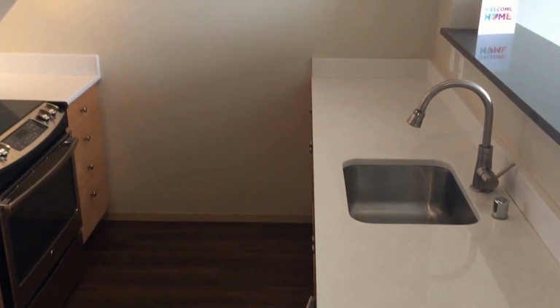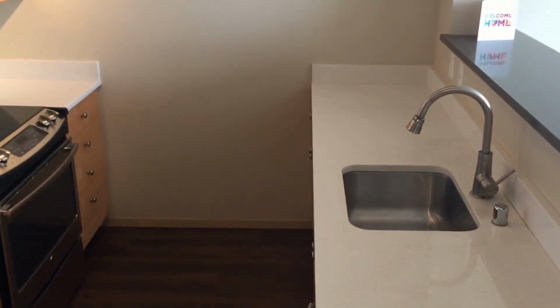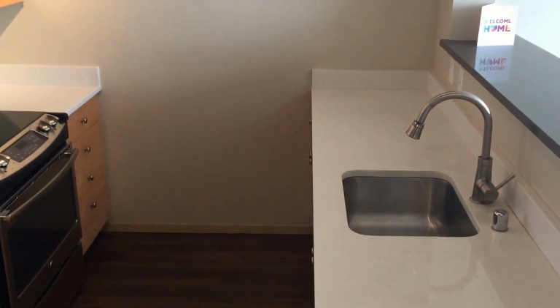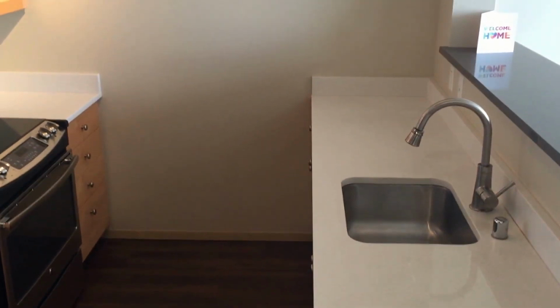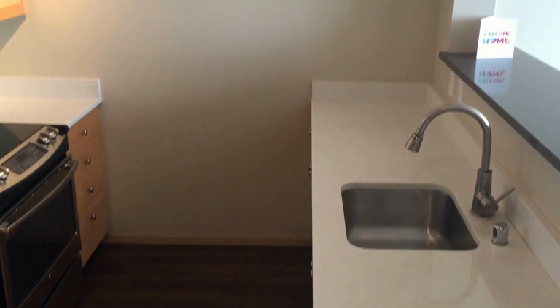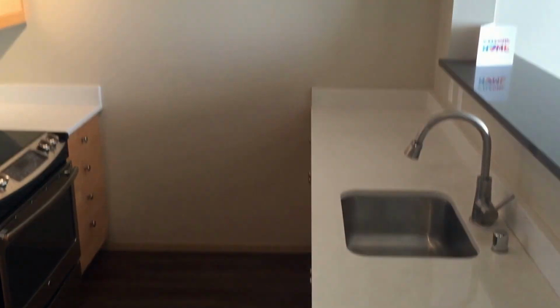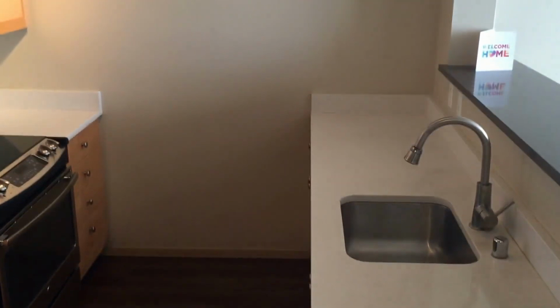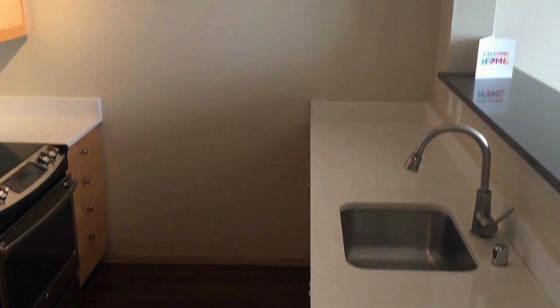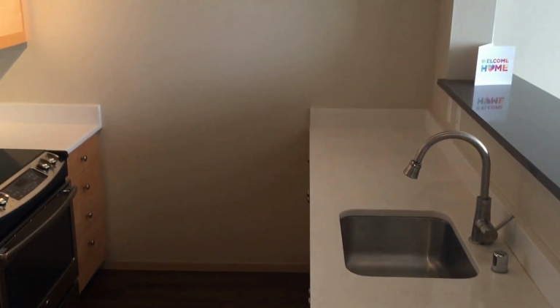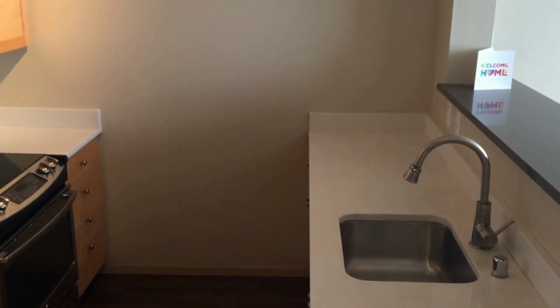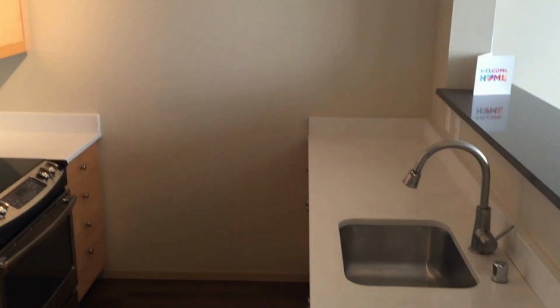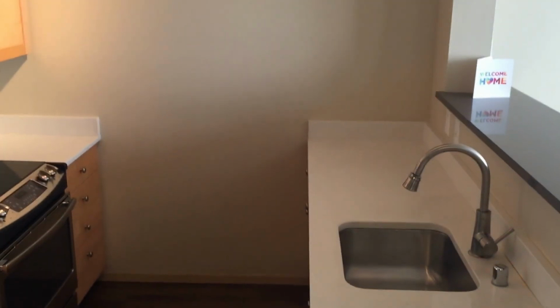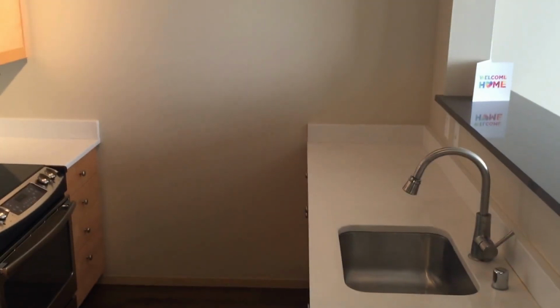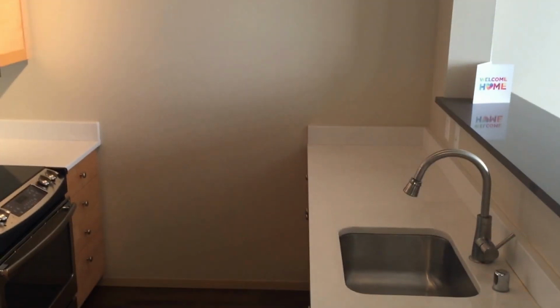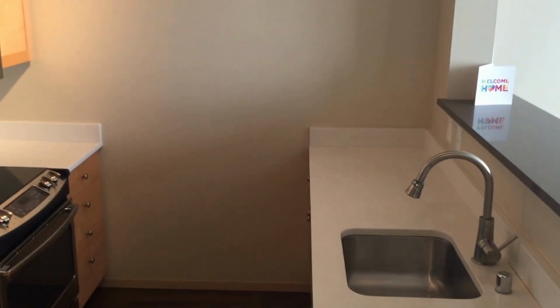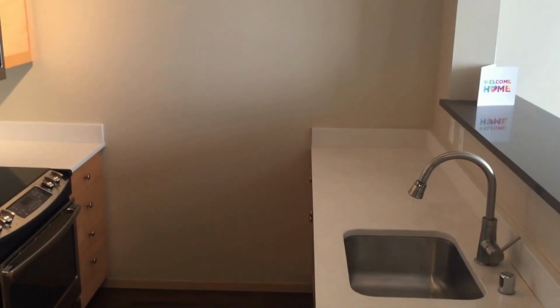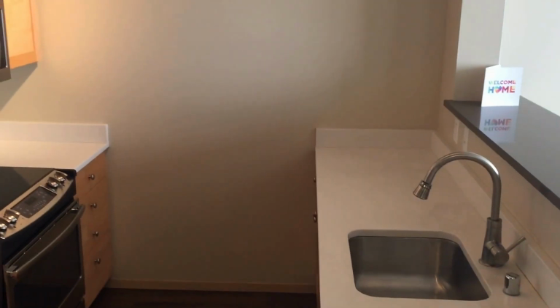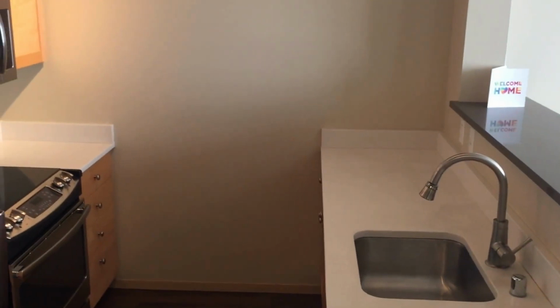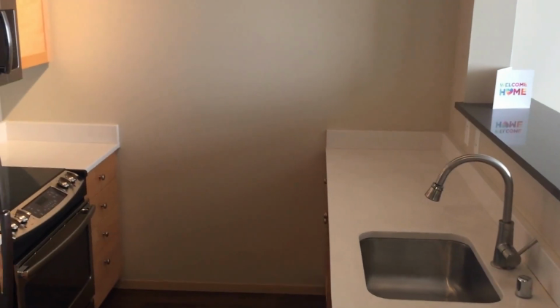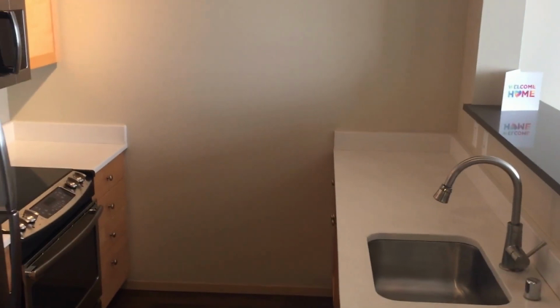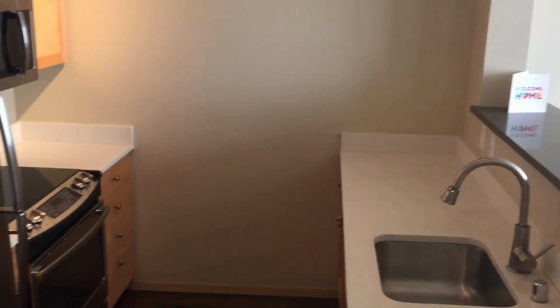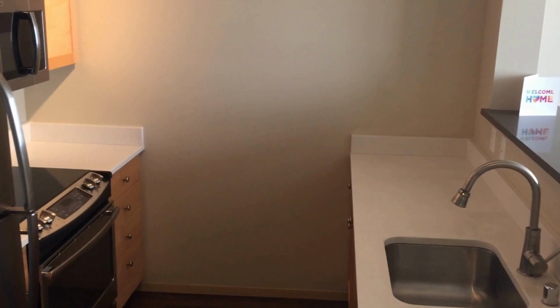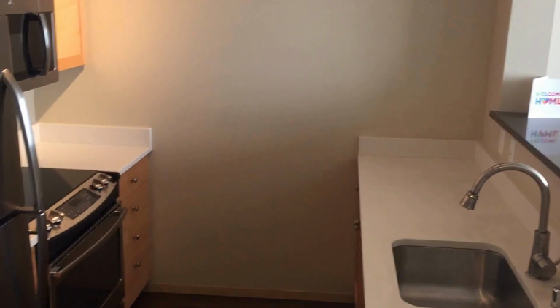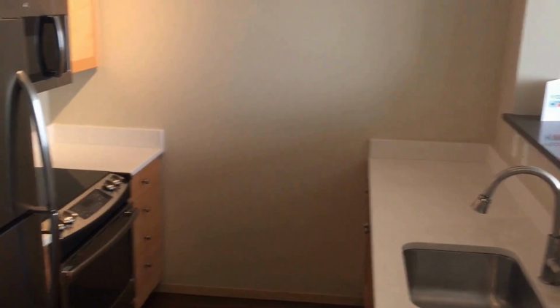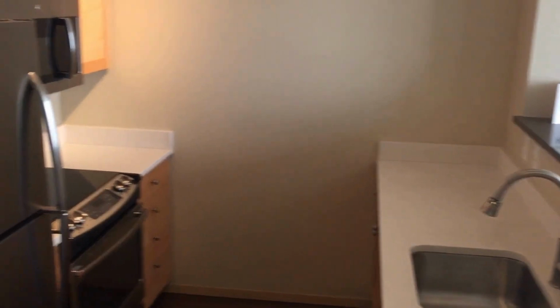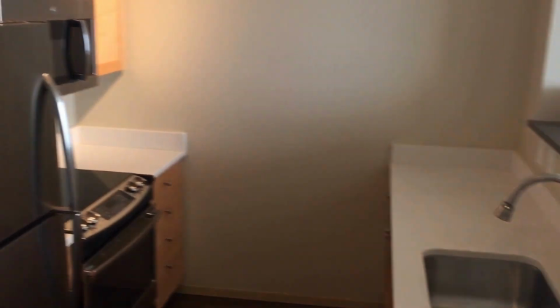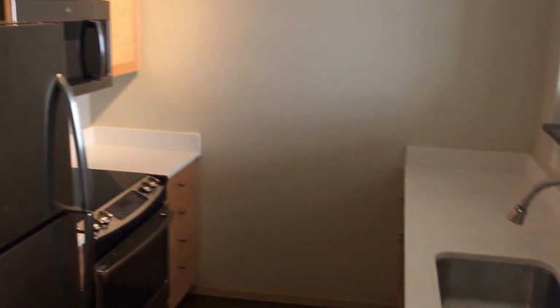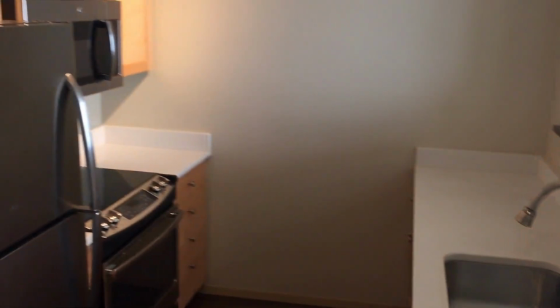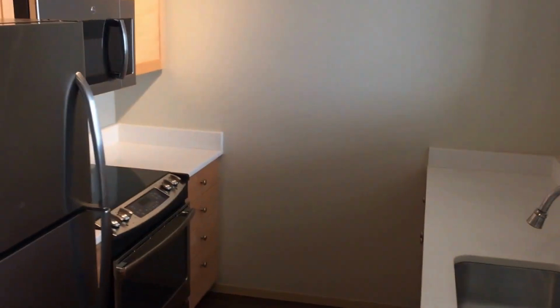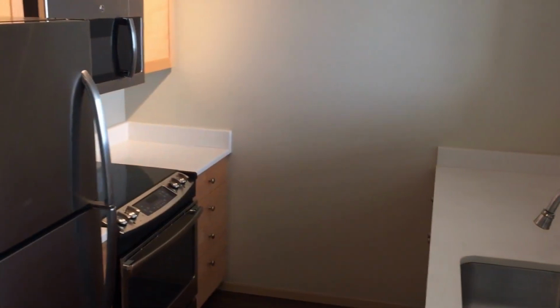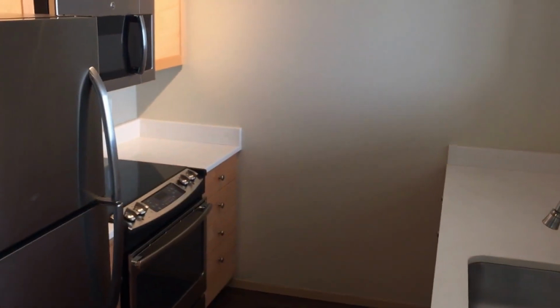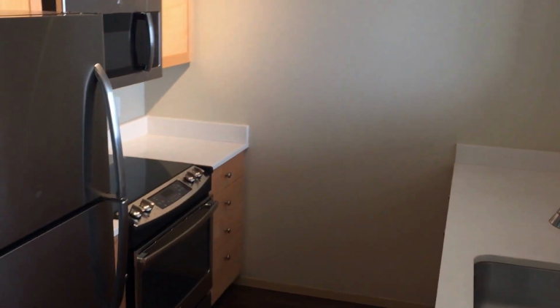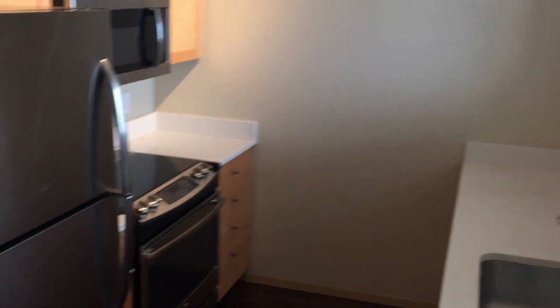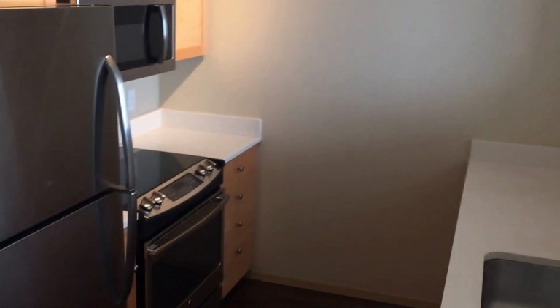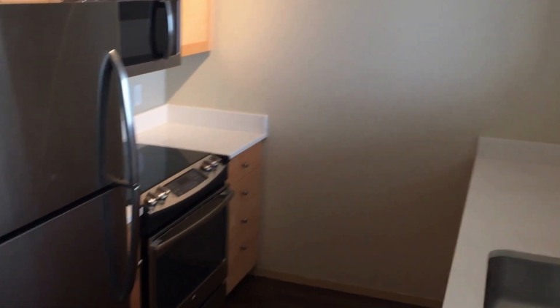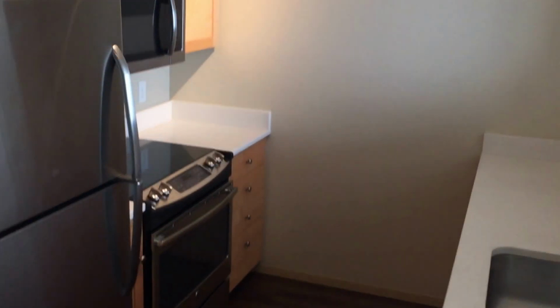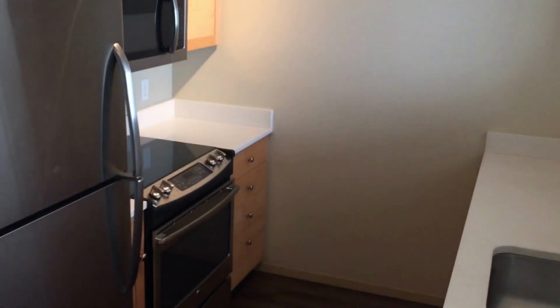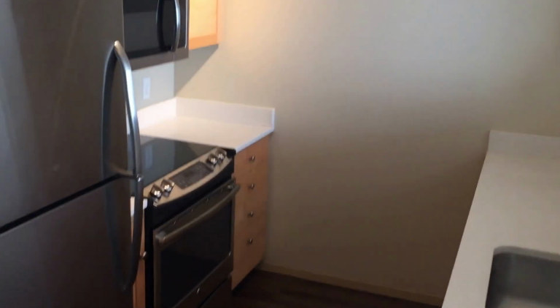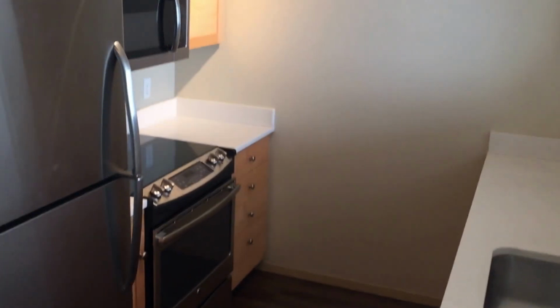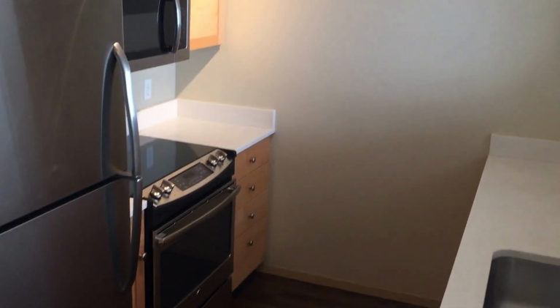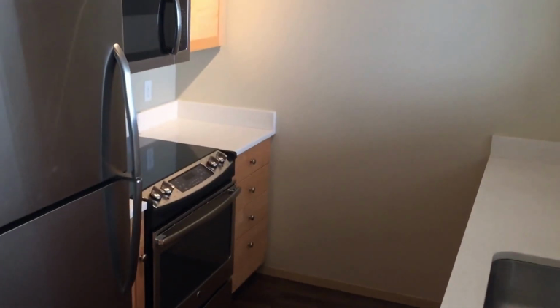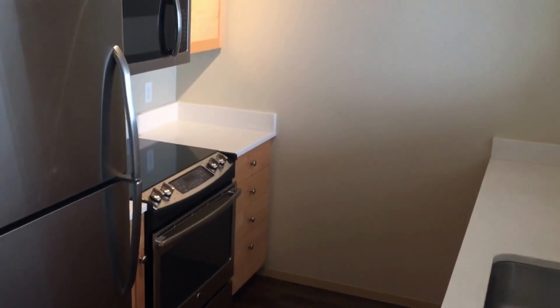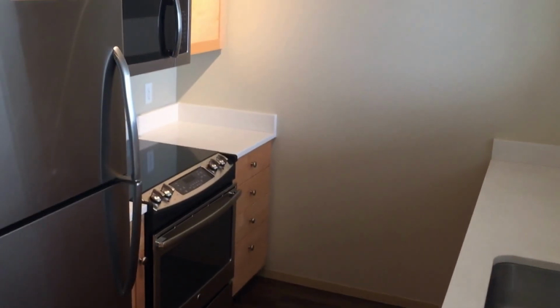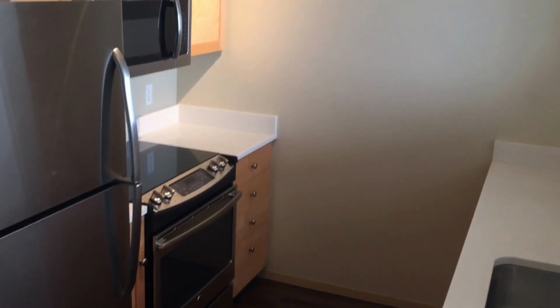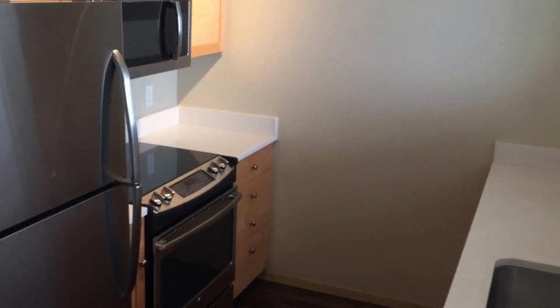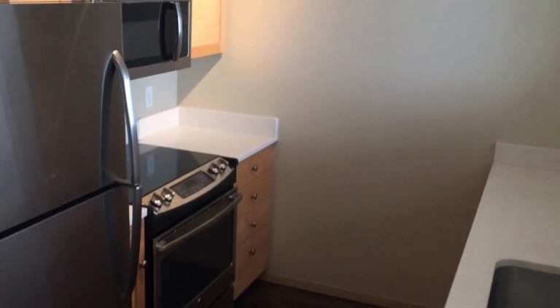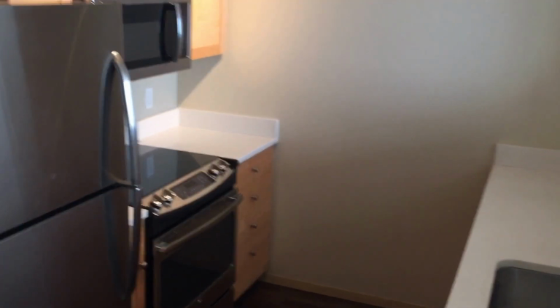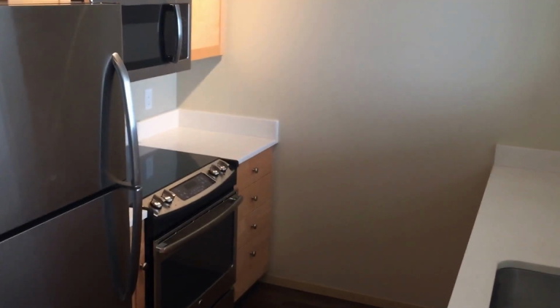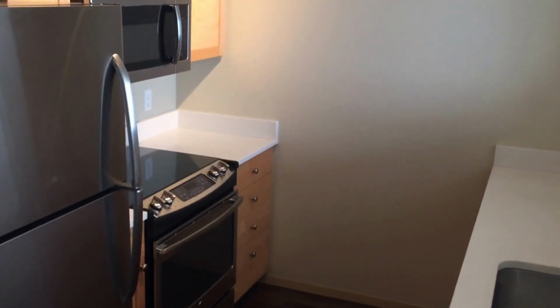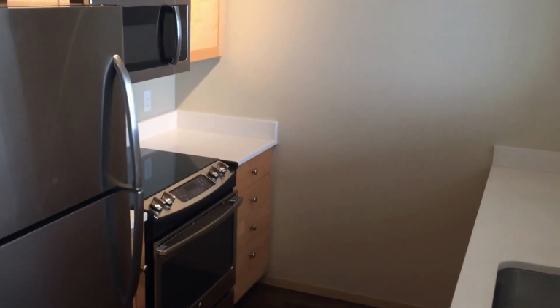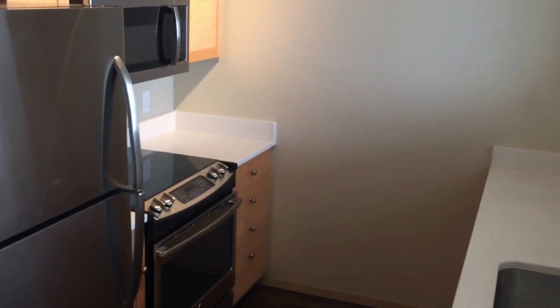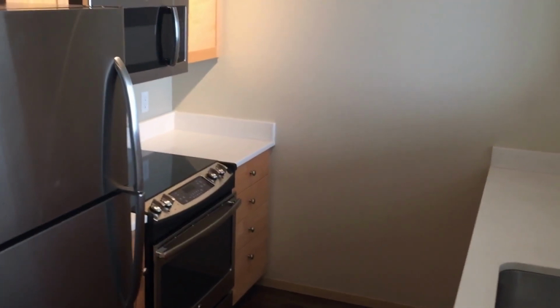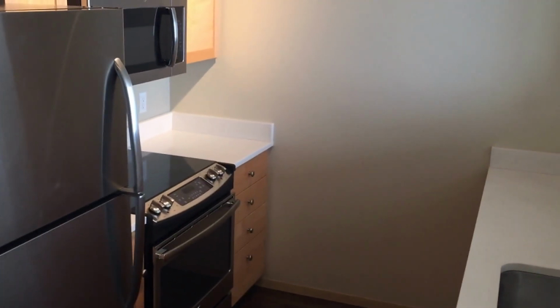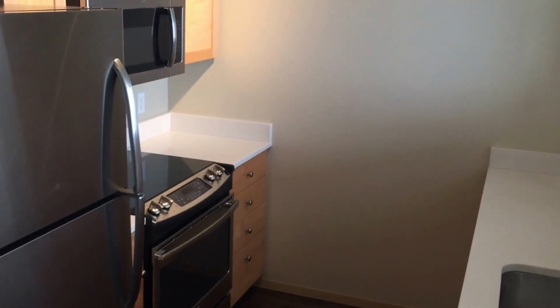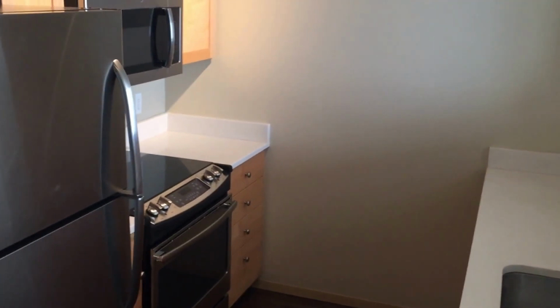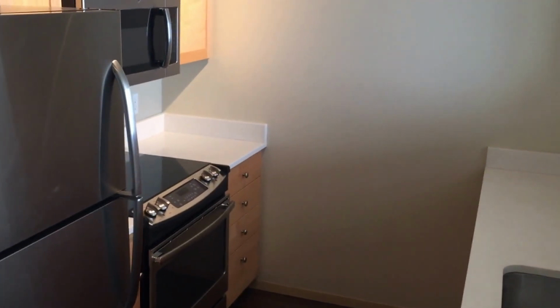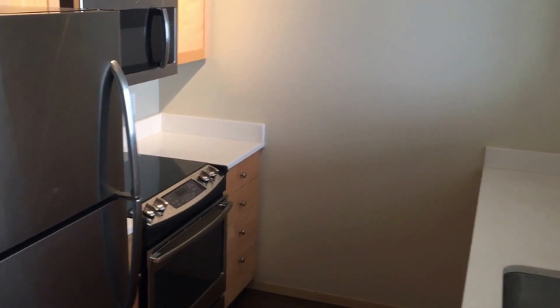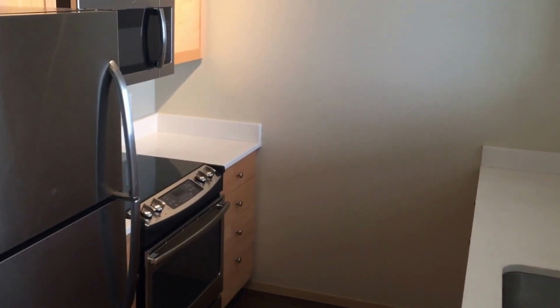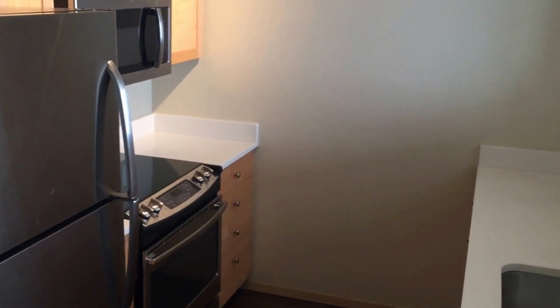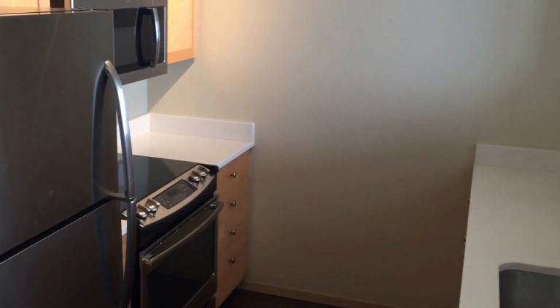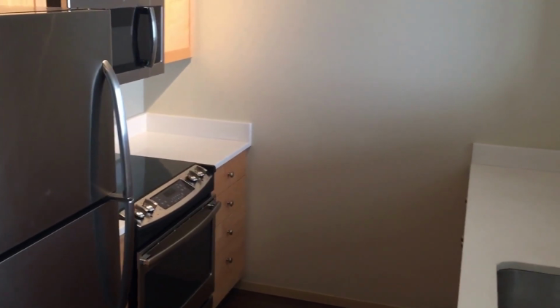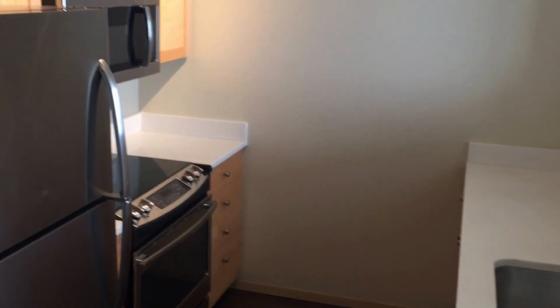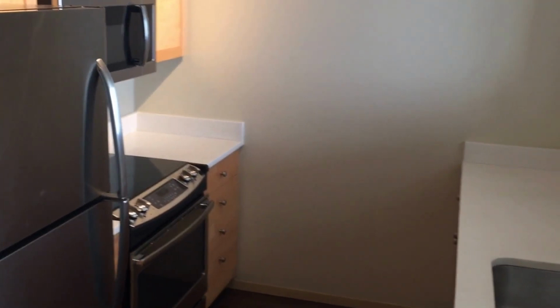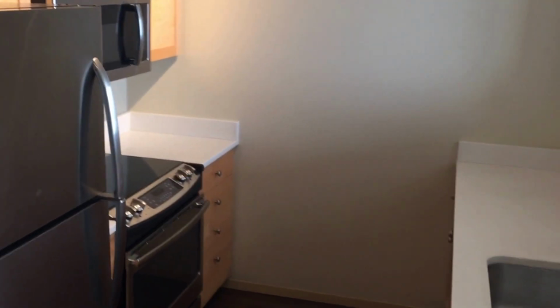All appliances including fridge, stove, dishwasher, disposal, and microwave.